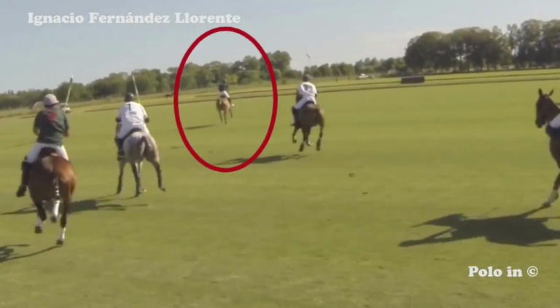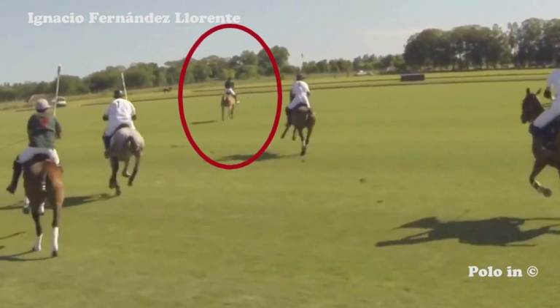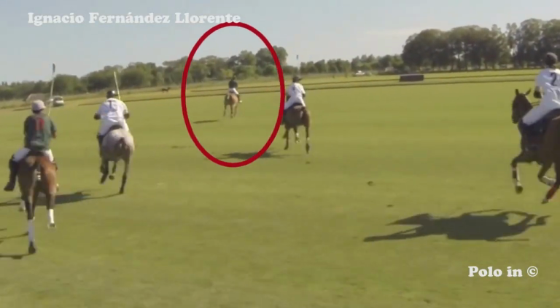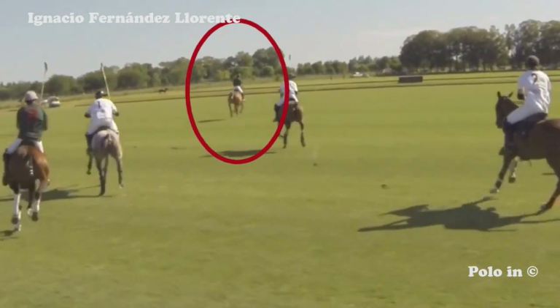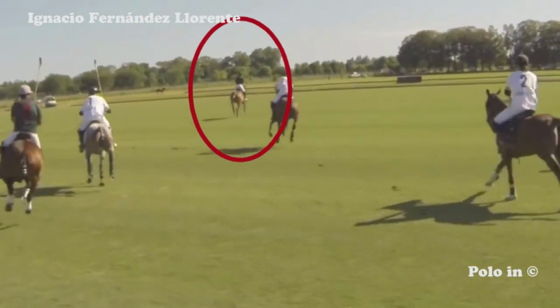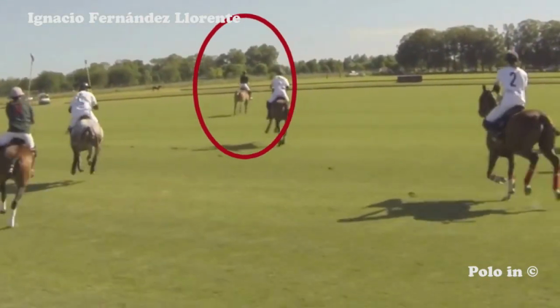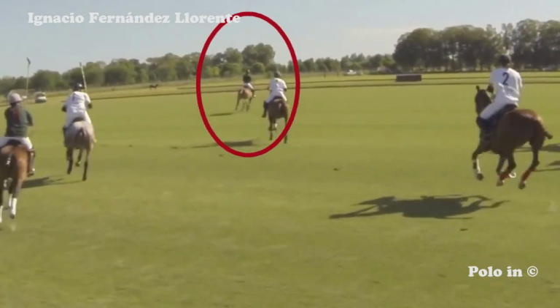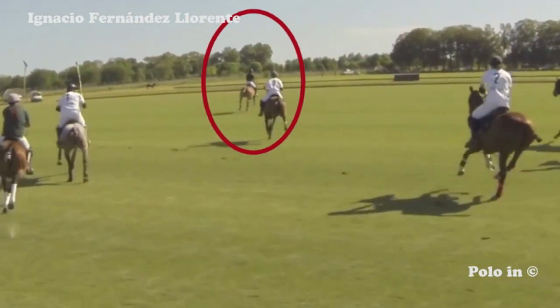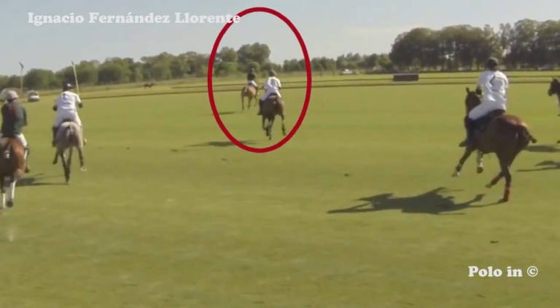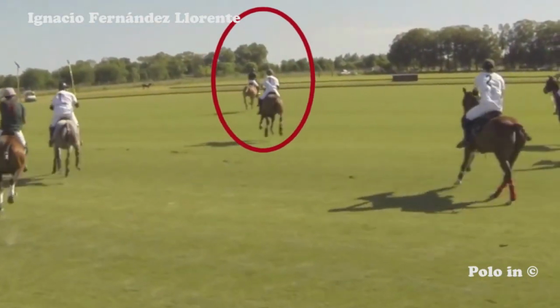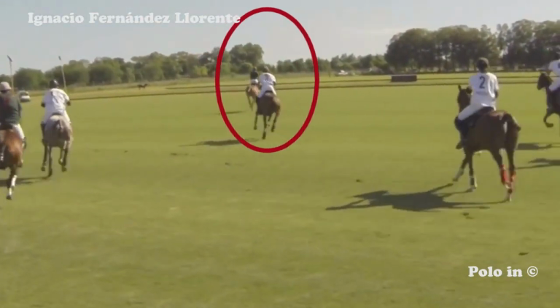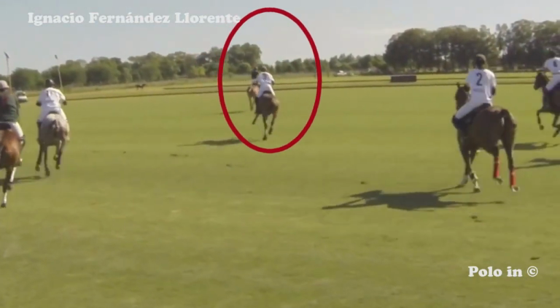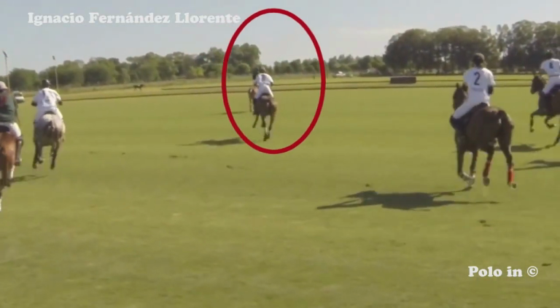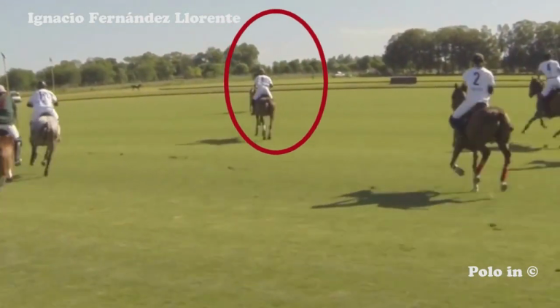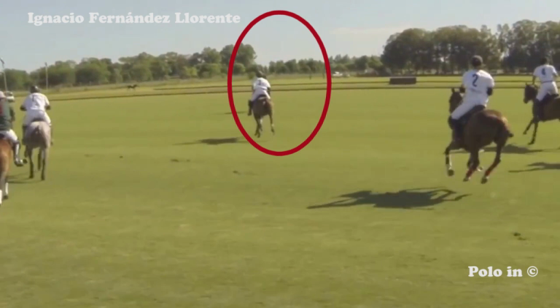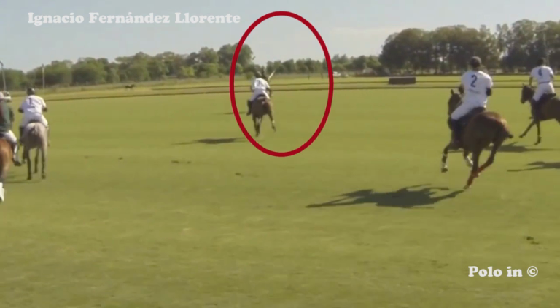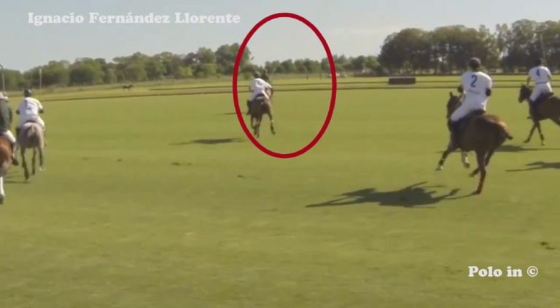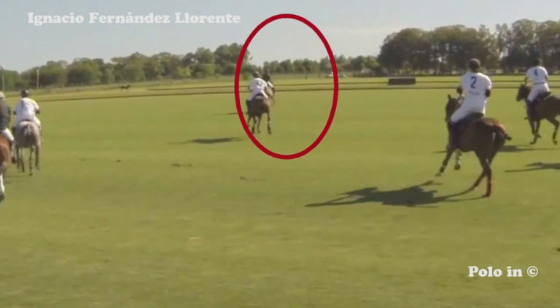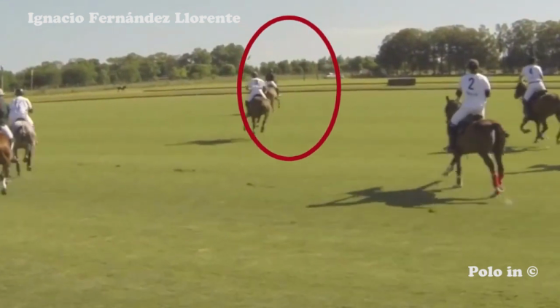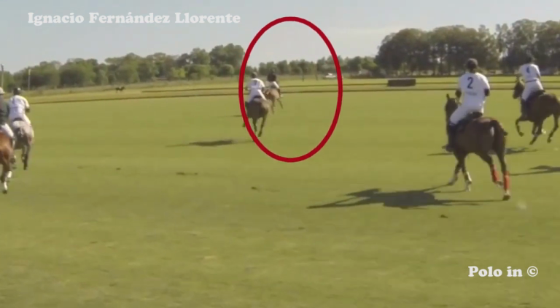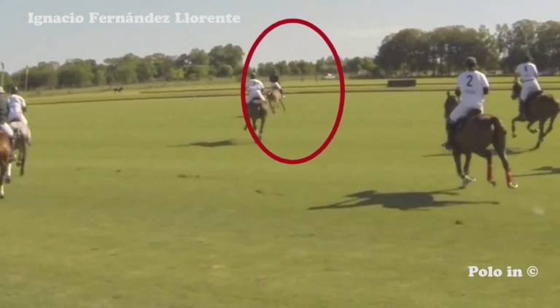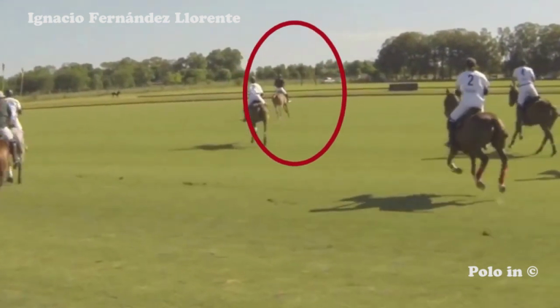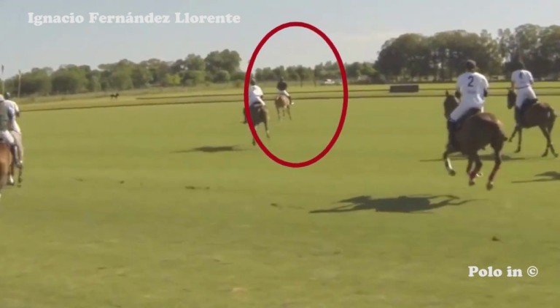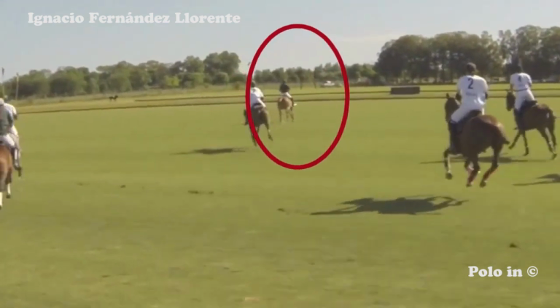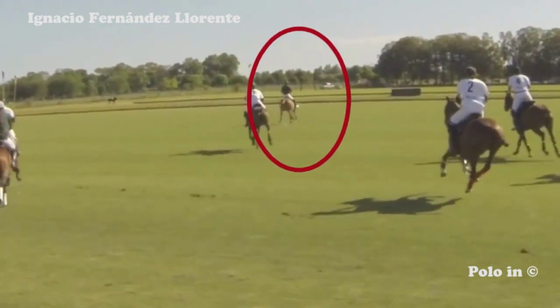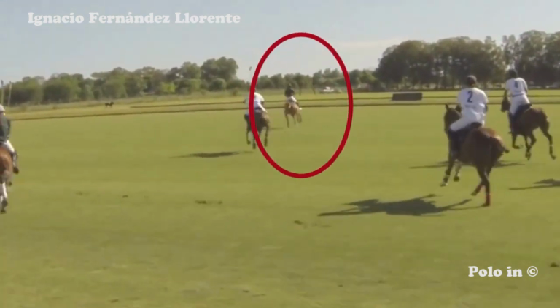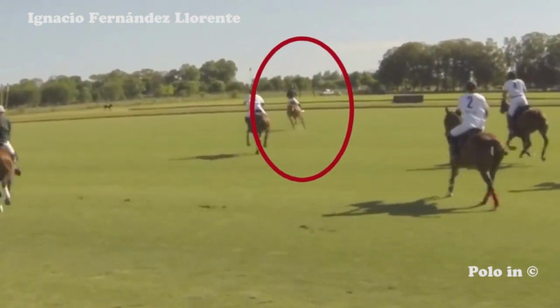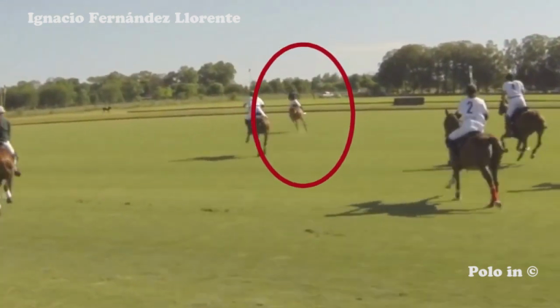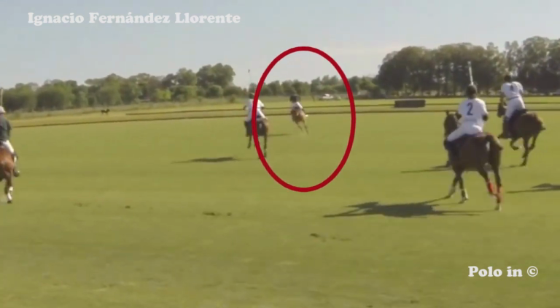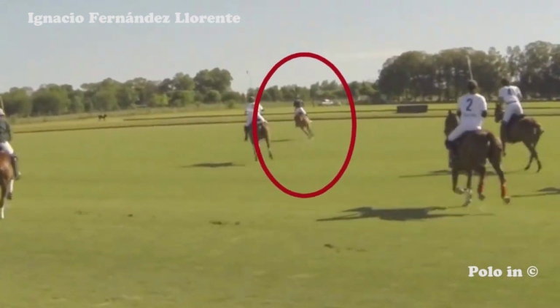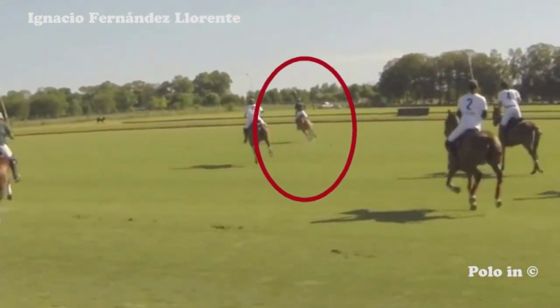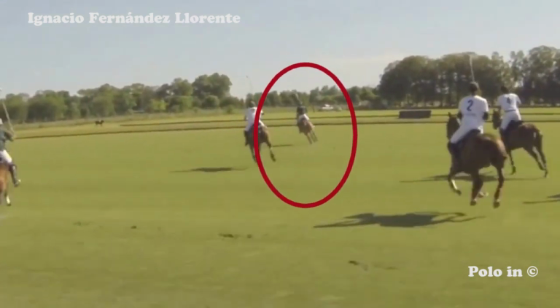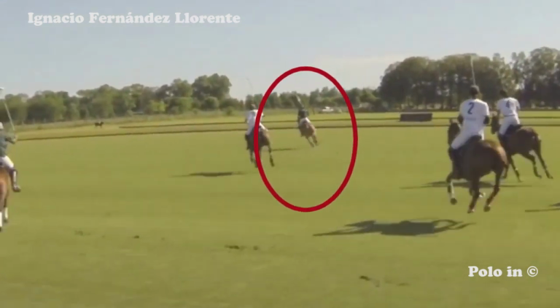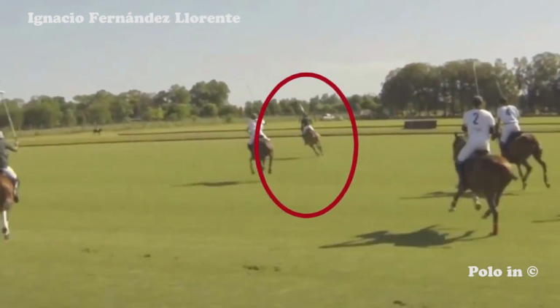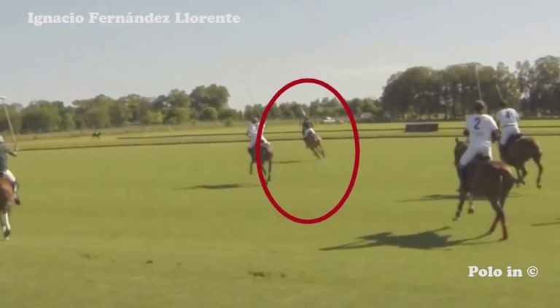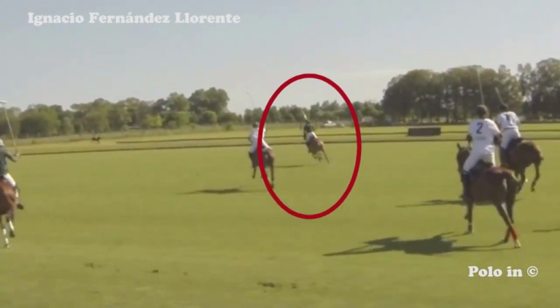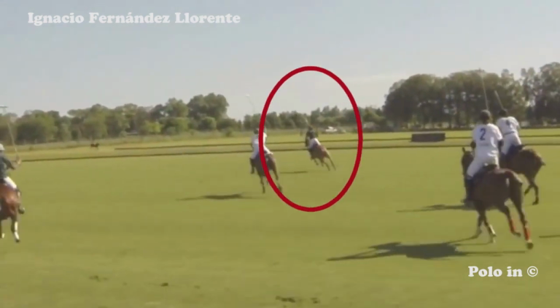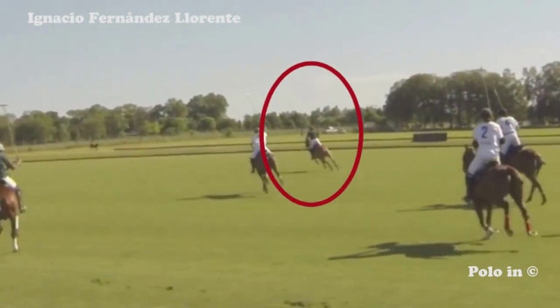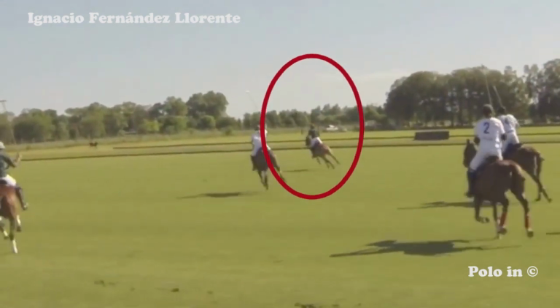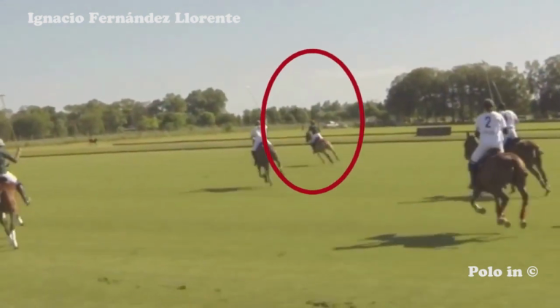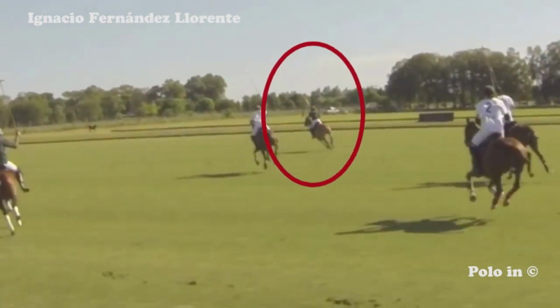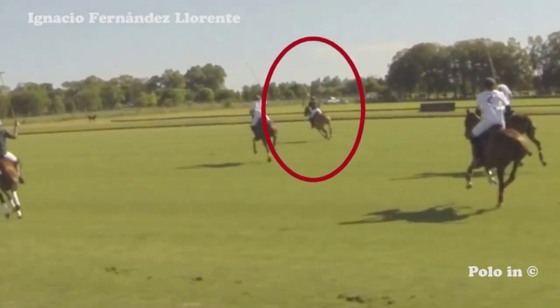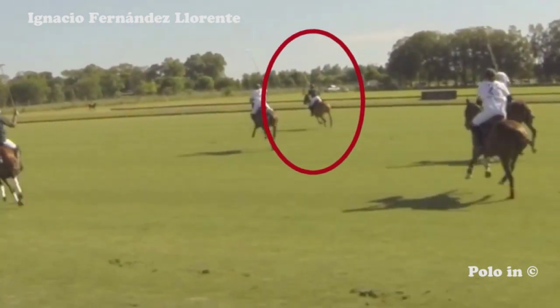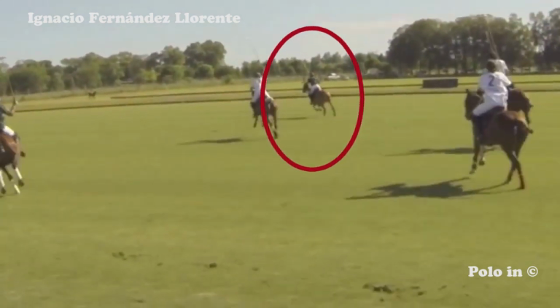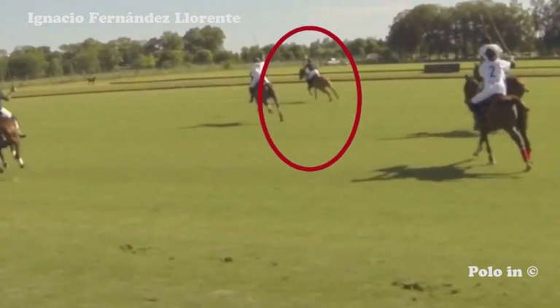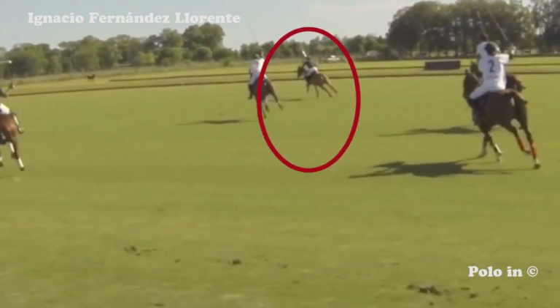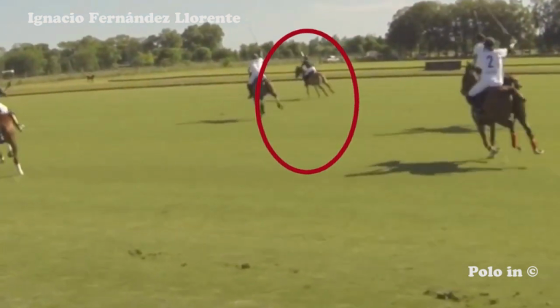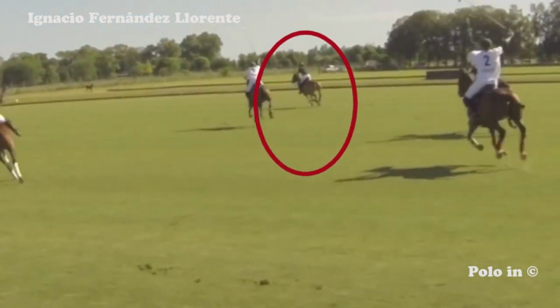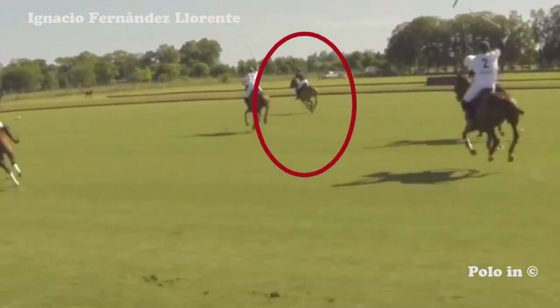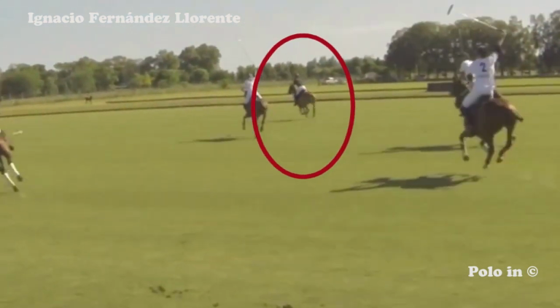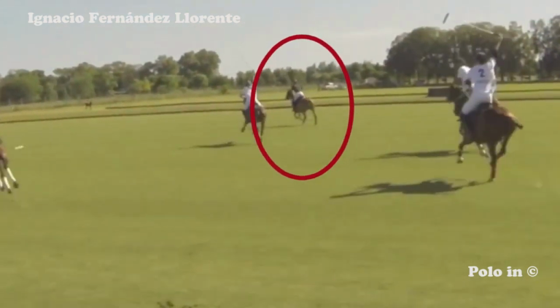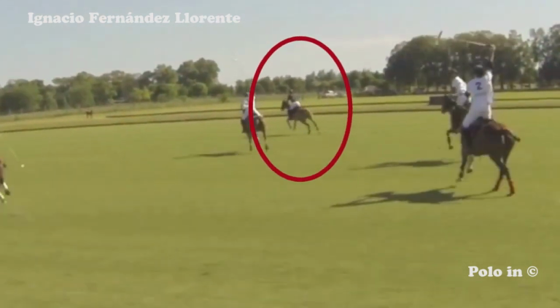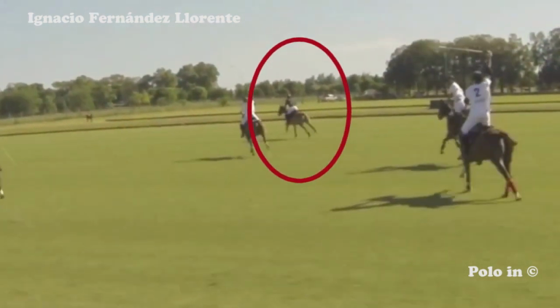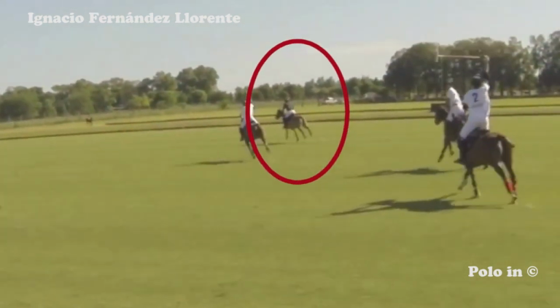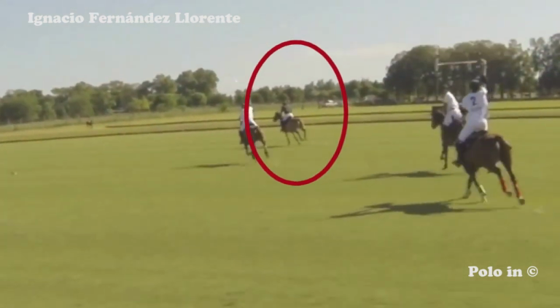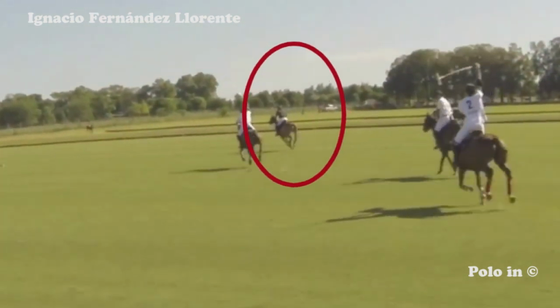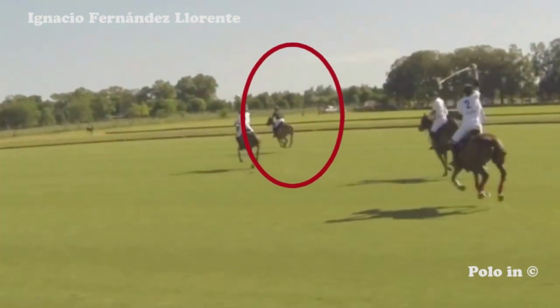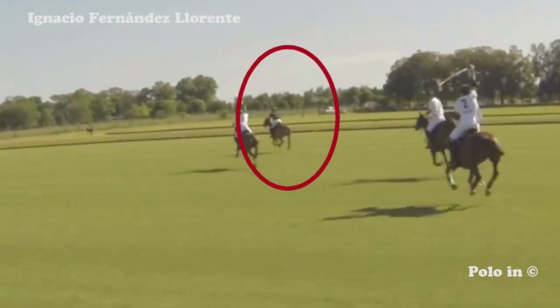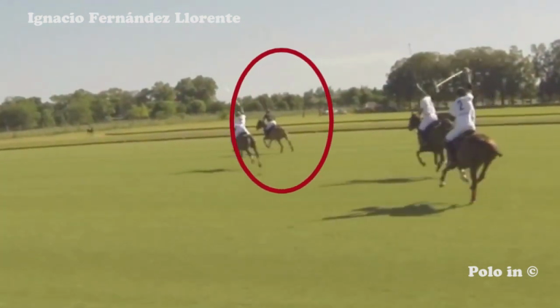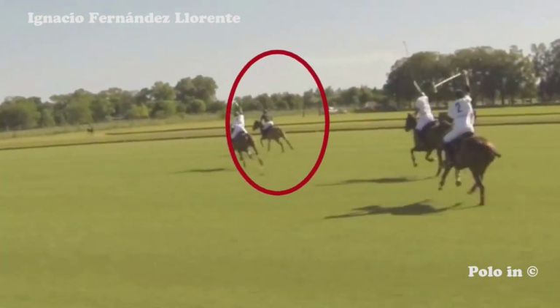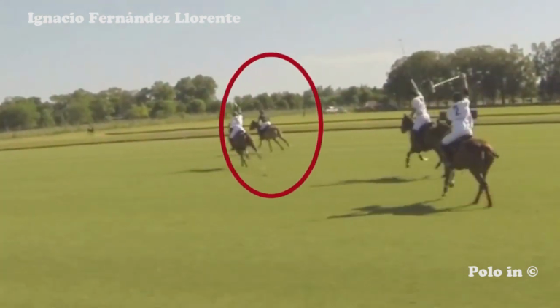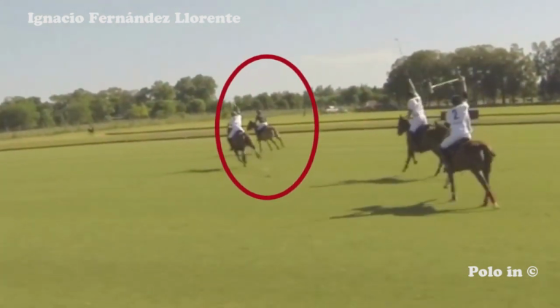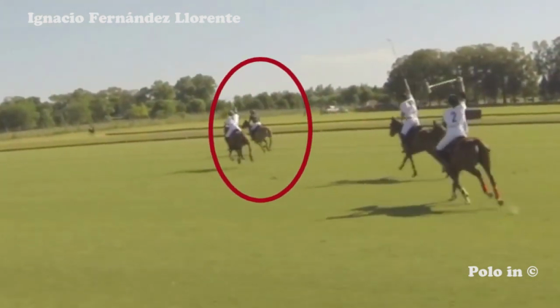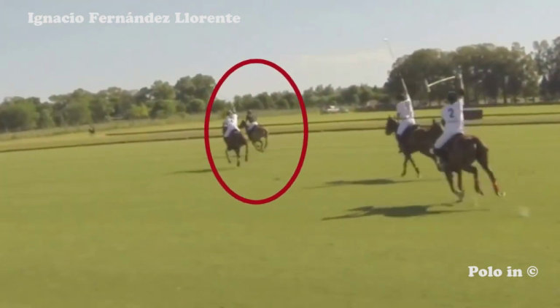Watch out when you zigzag to go and hit the ball — you can commit a foul, like in this example.